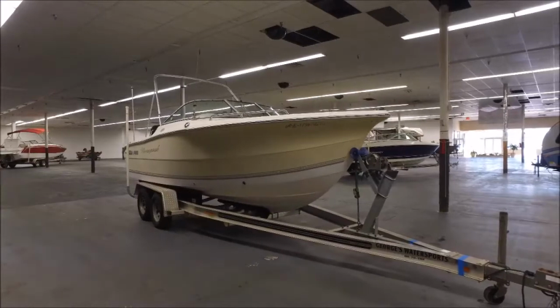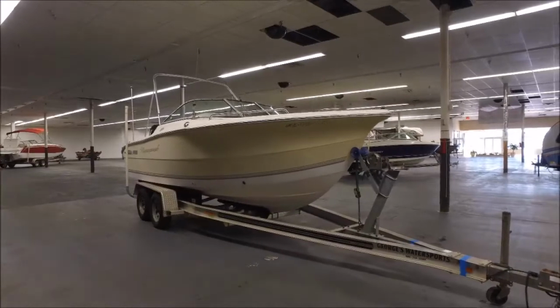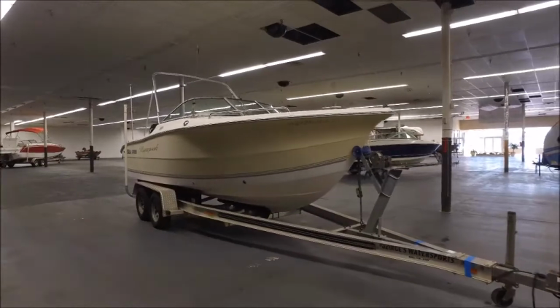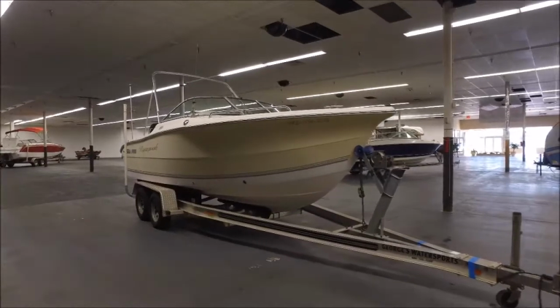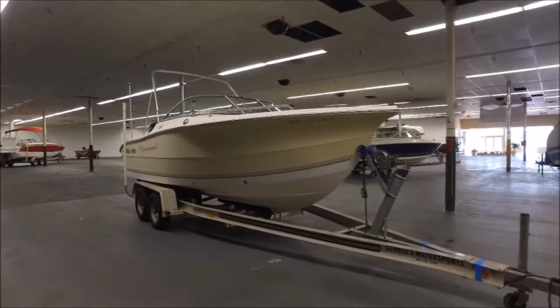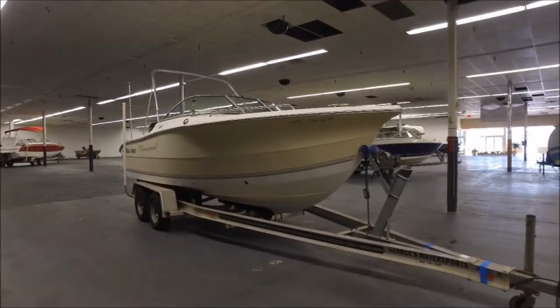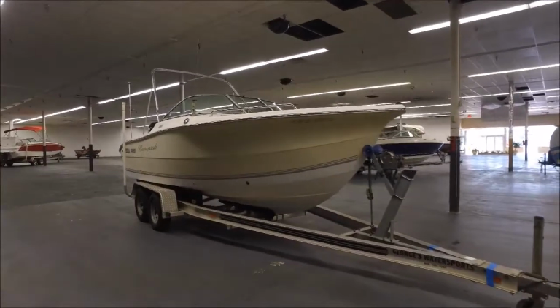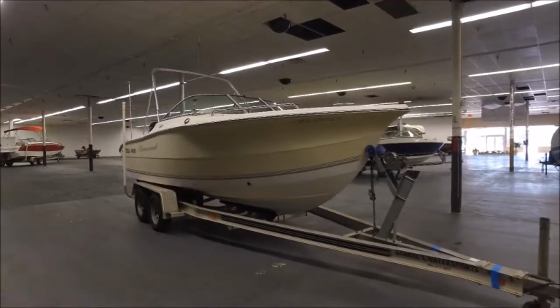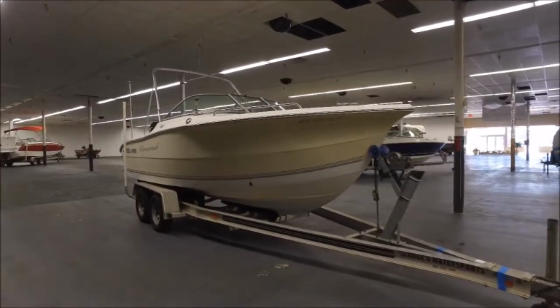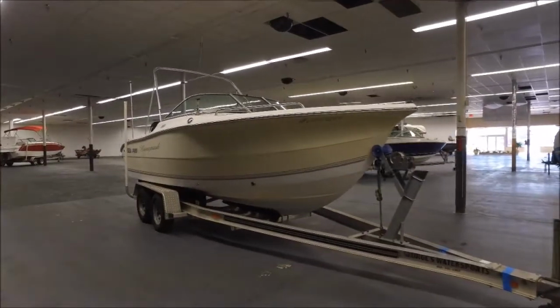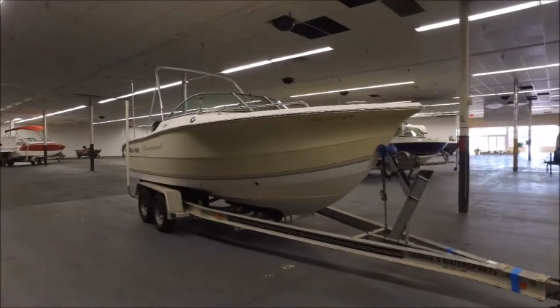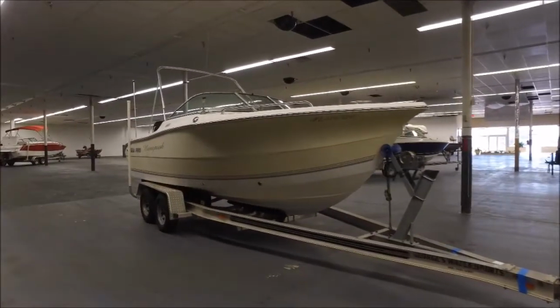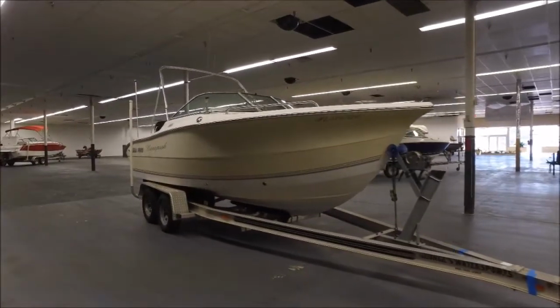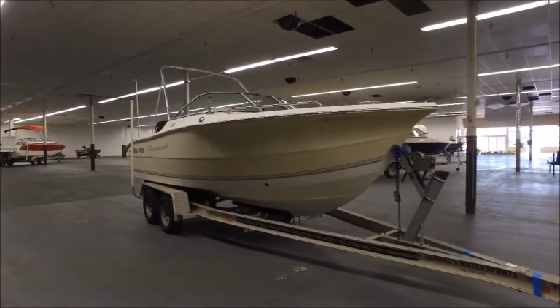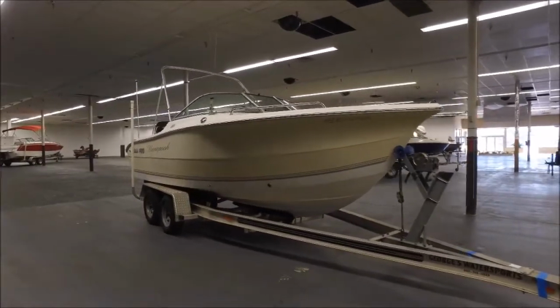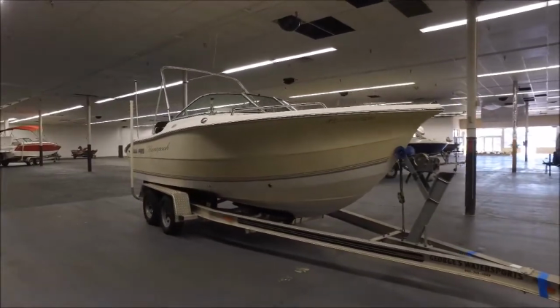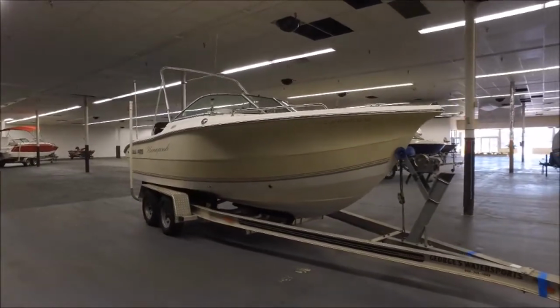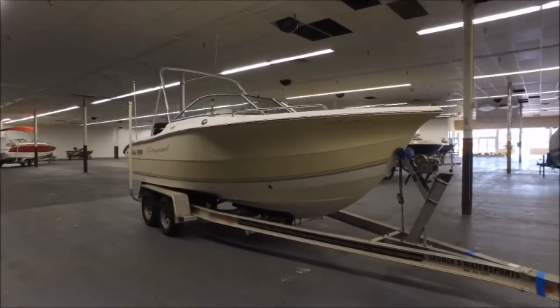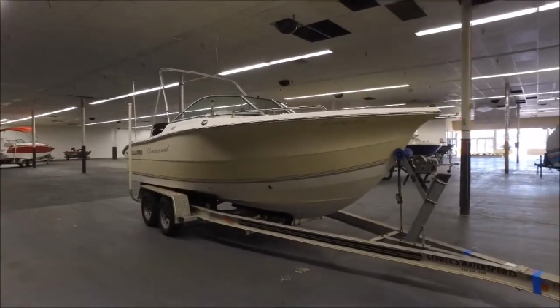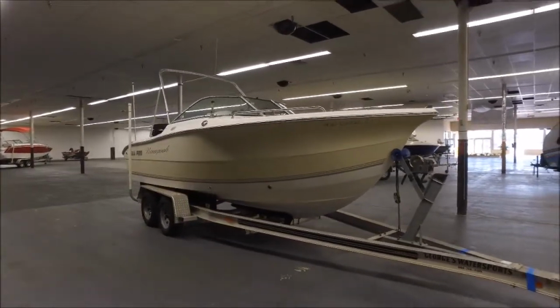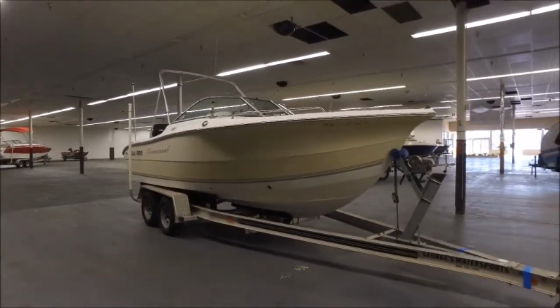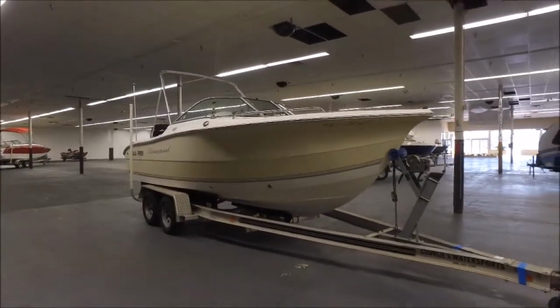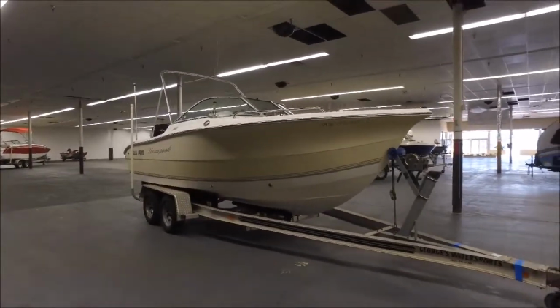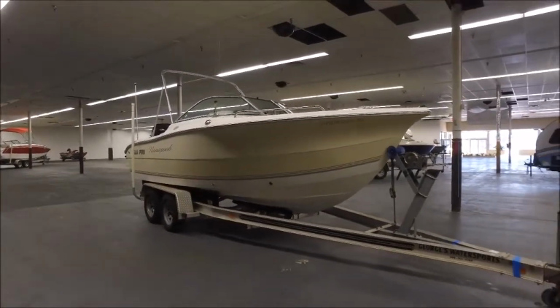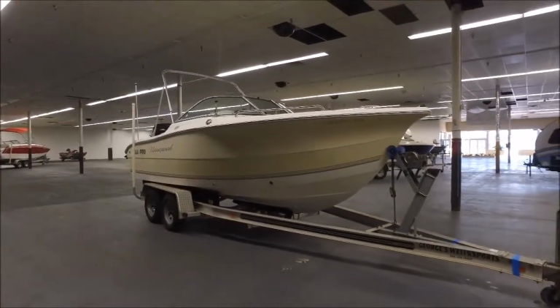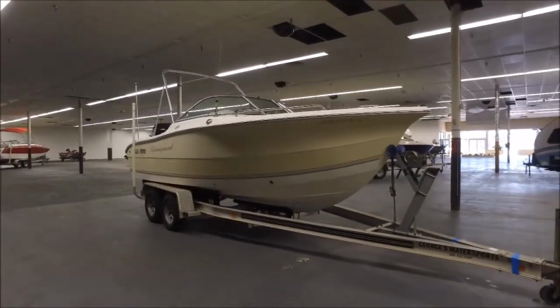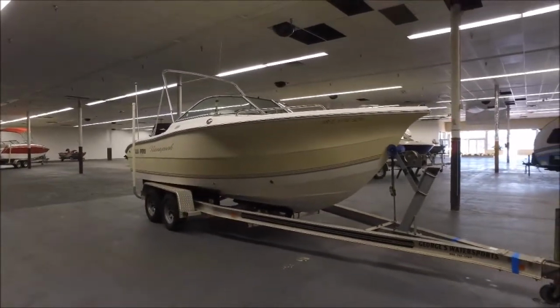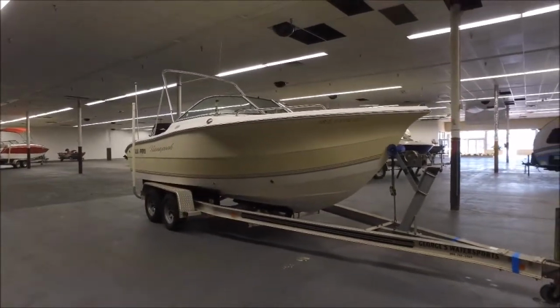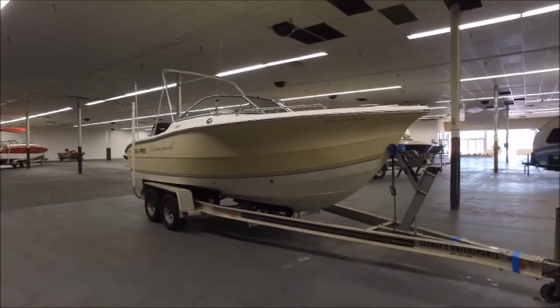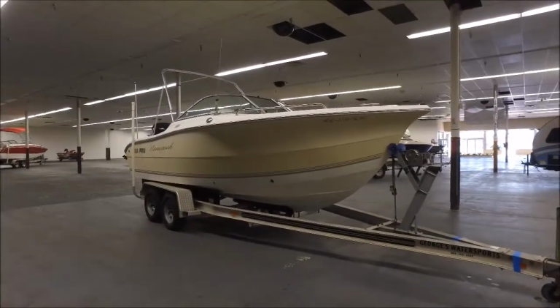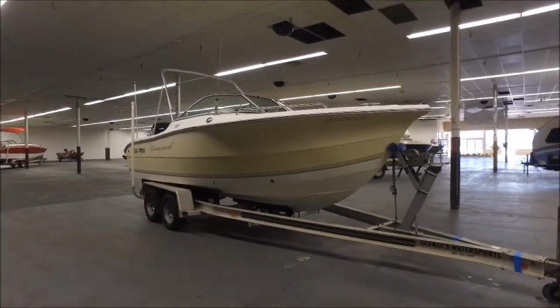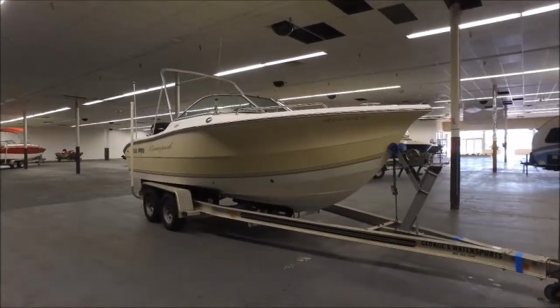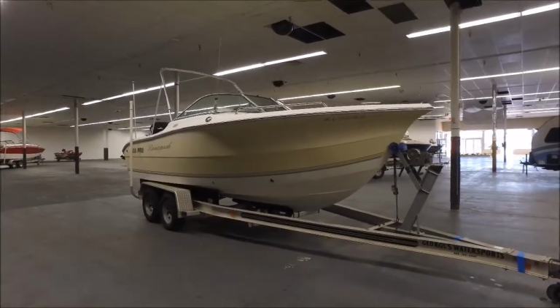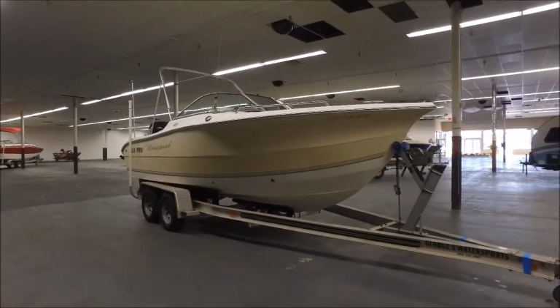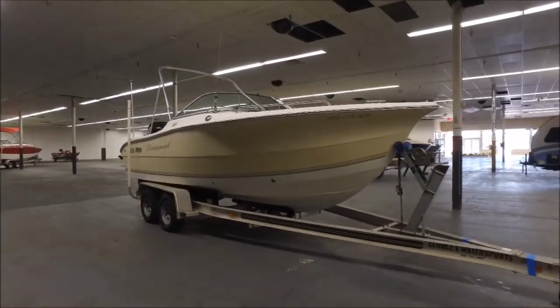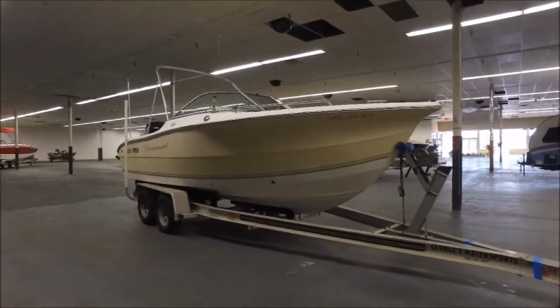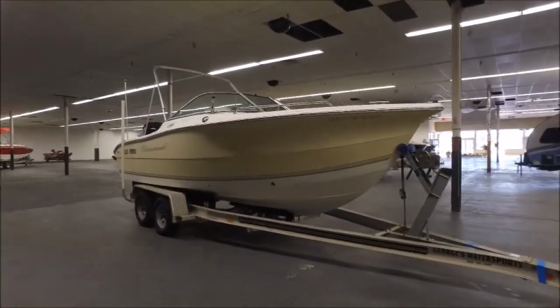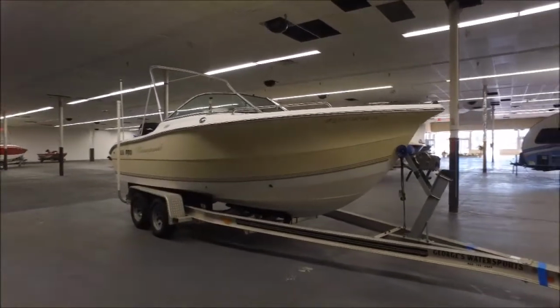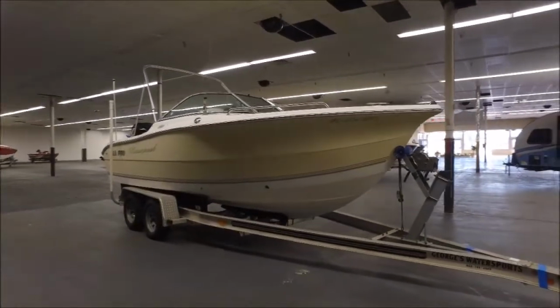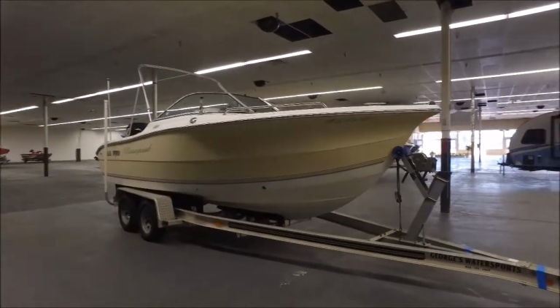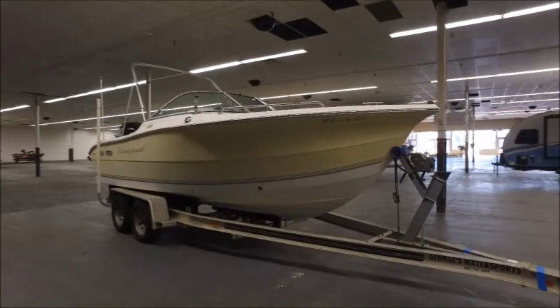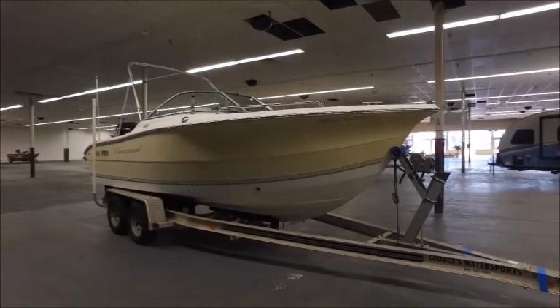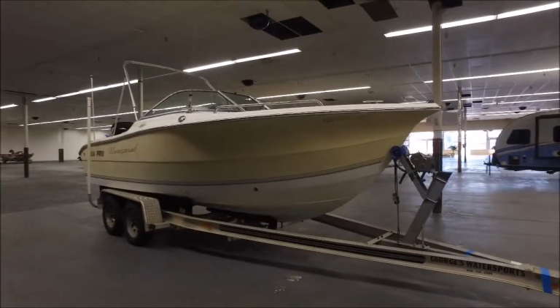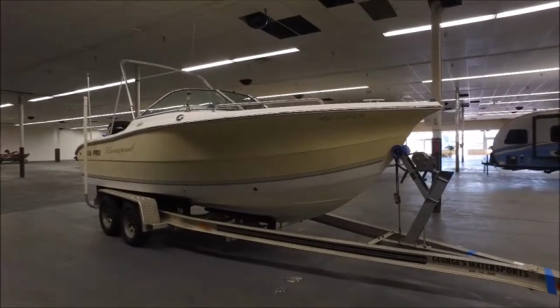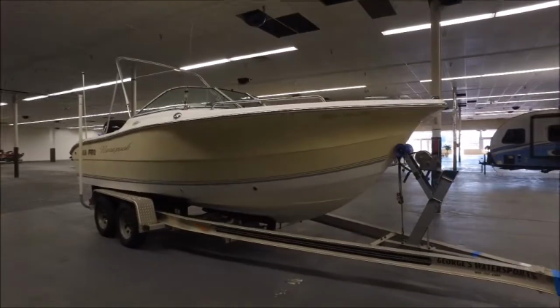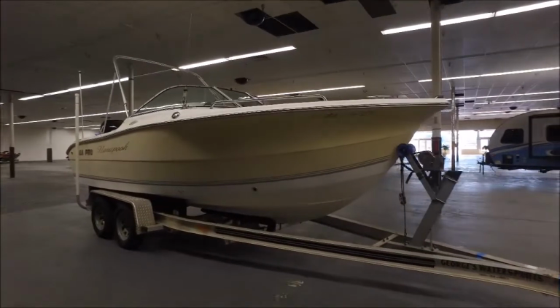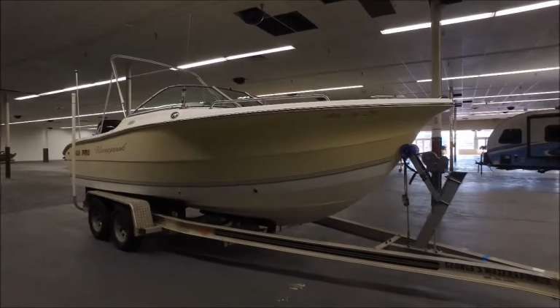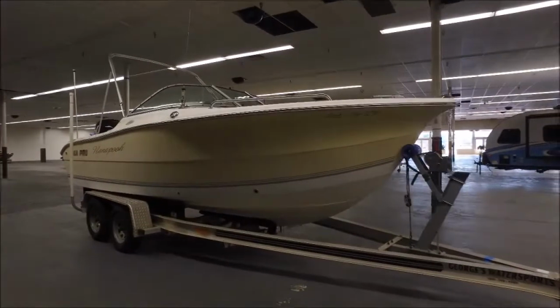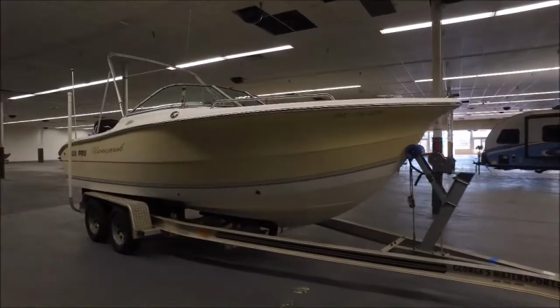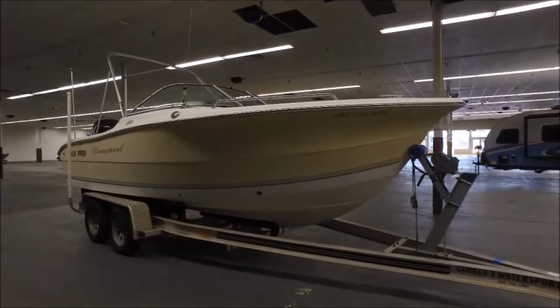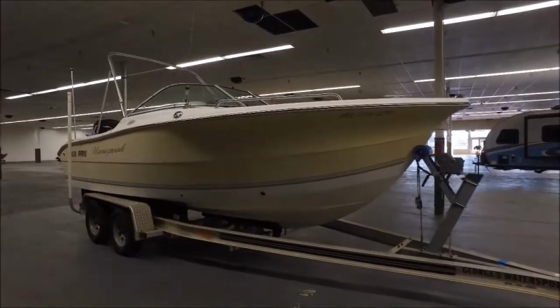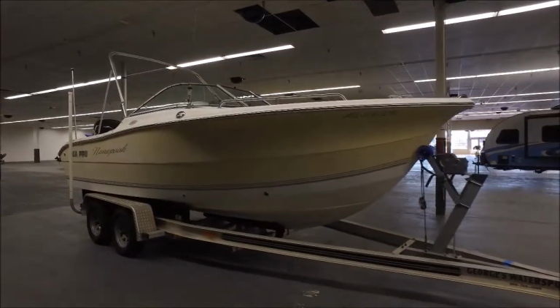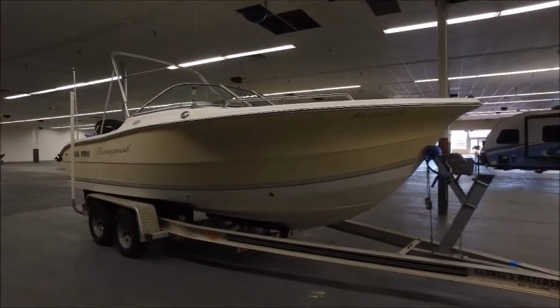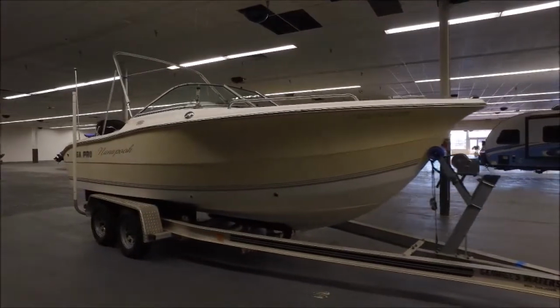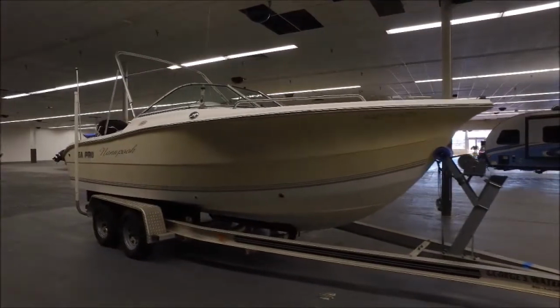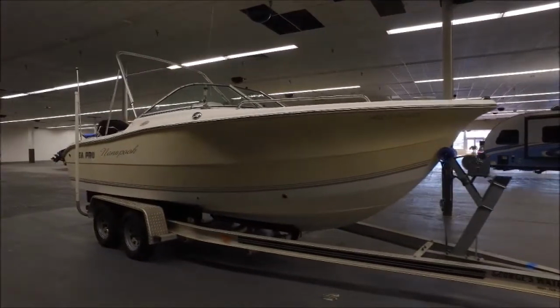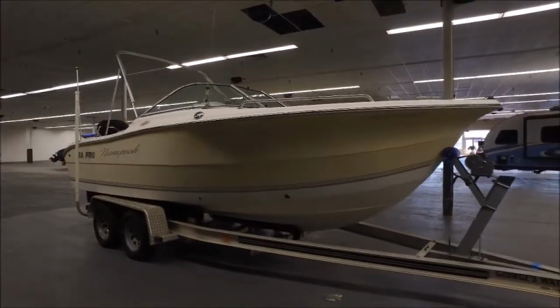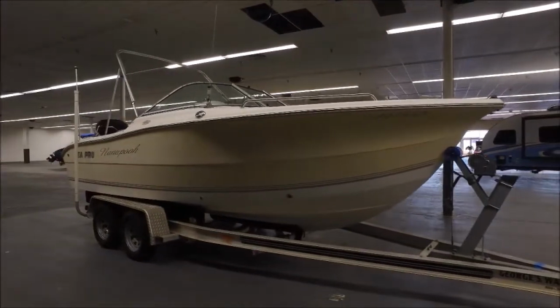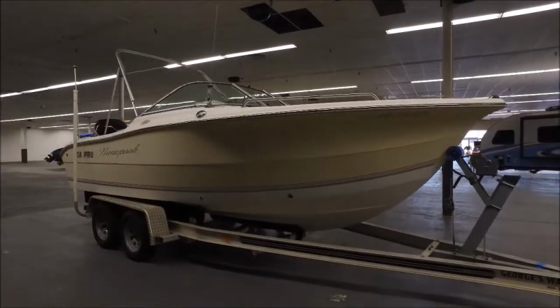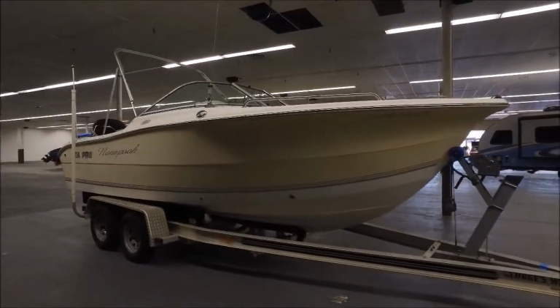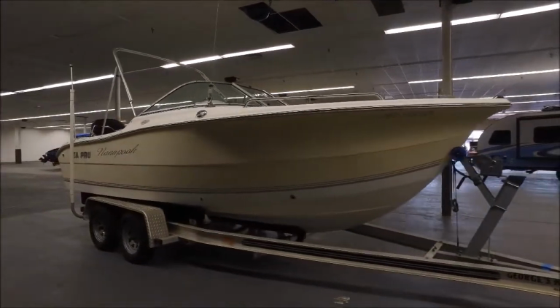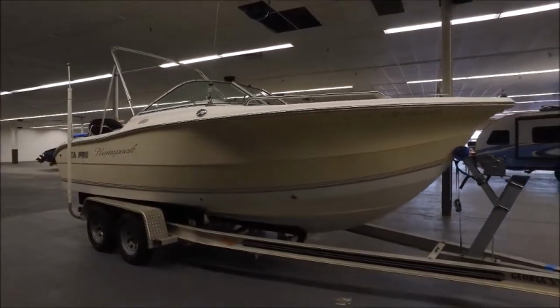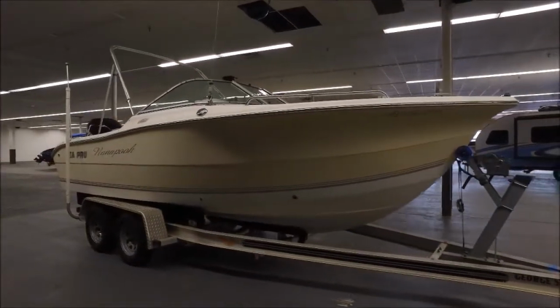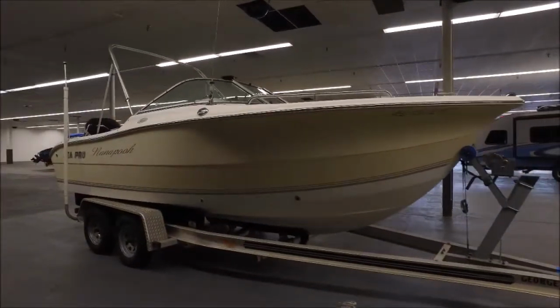Buddy John here from Empire RV and Marine and I've got a nice boat for you guys — a 2006 C-Pro 206 DC.